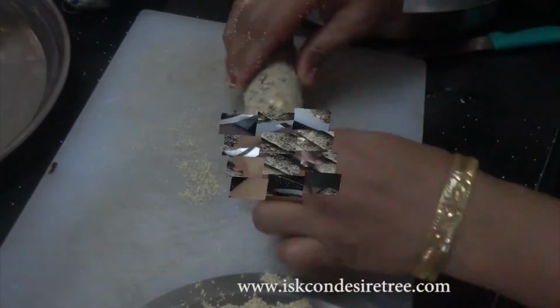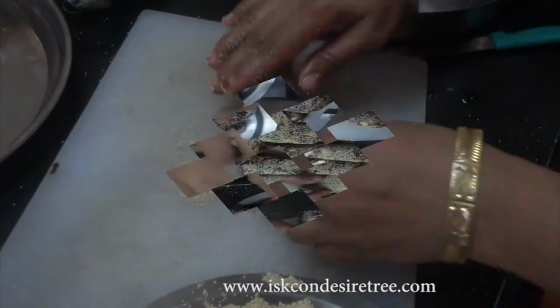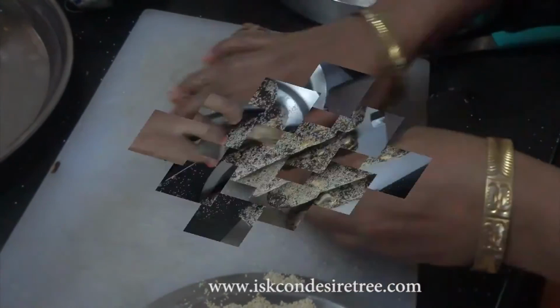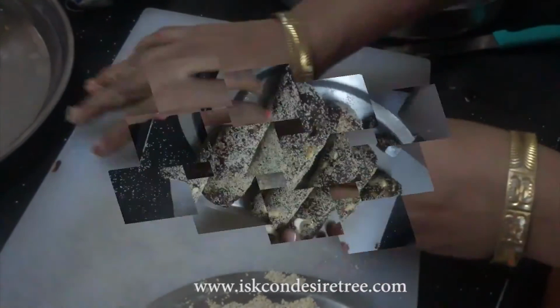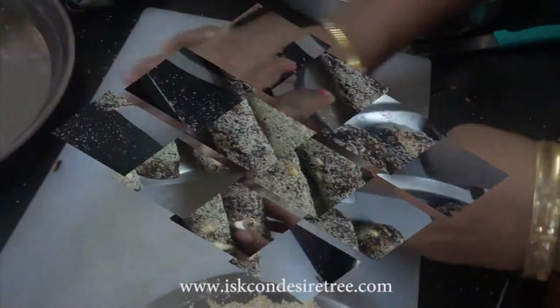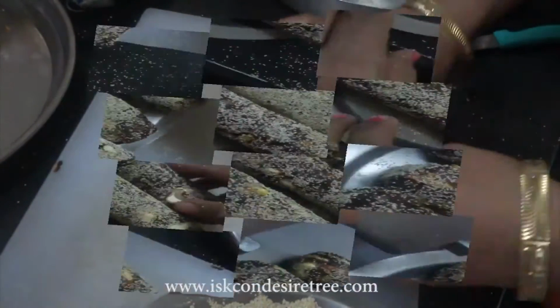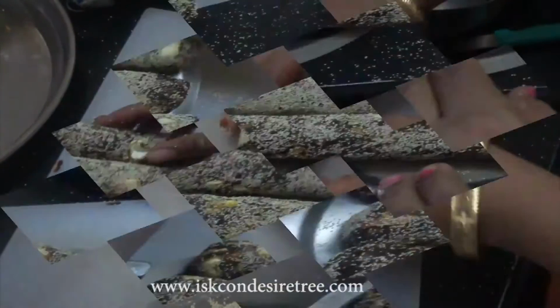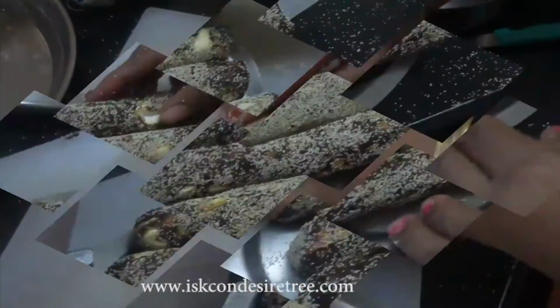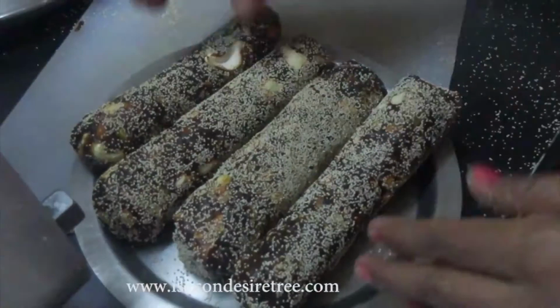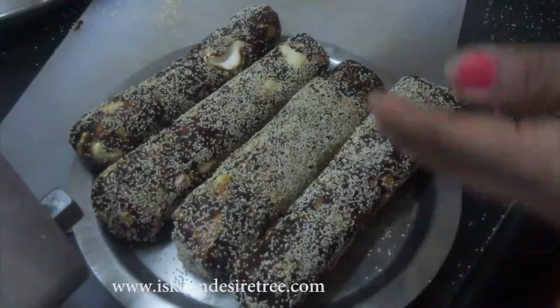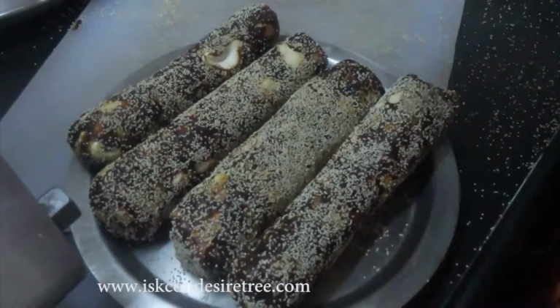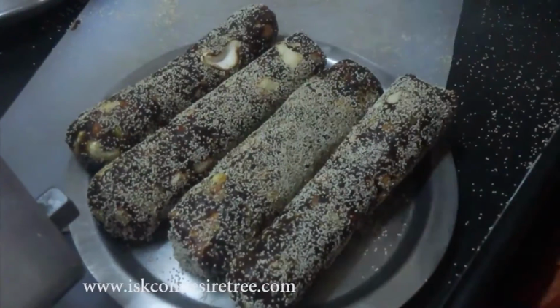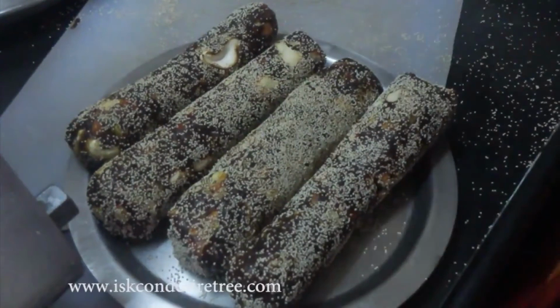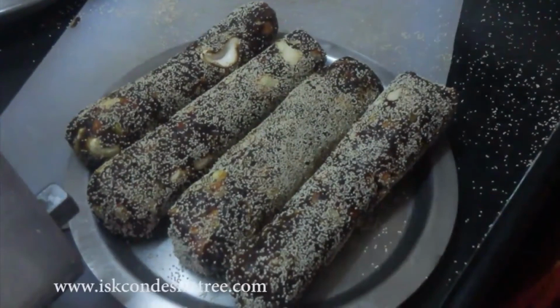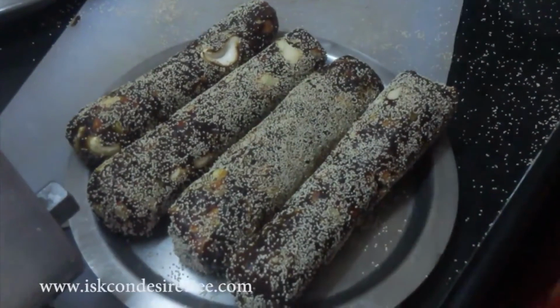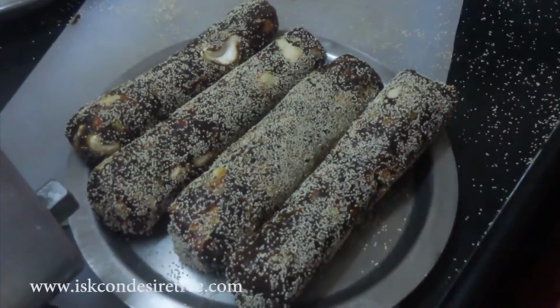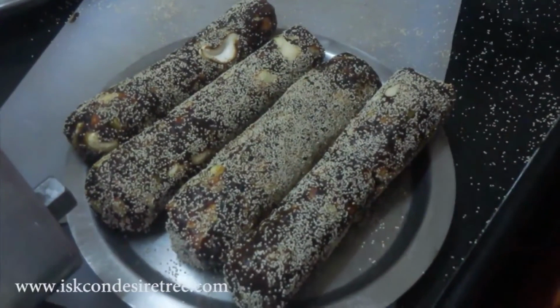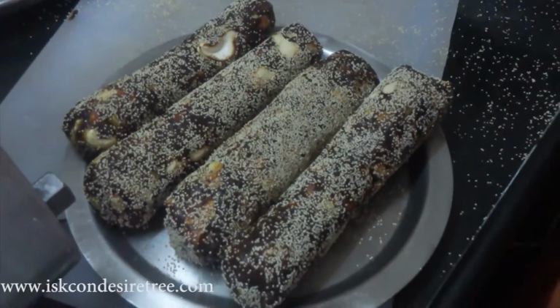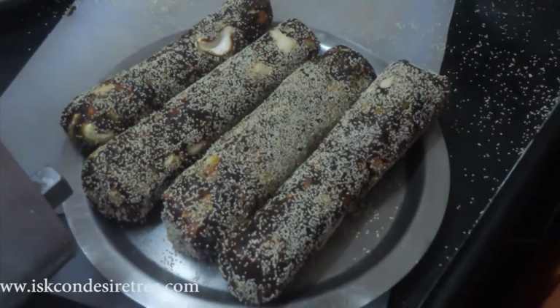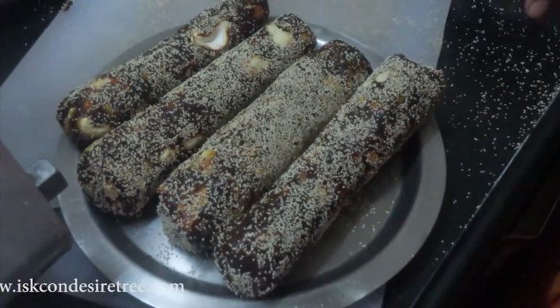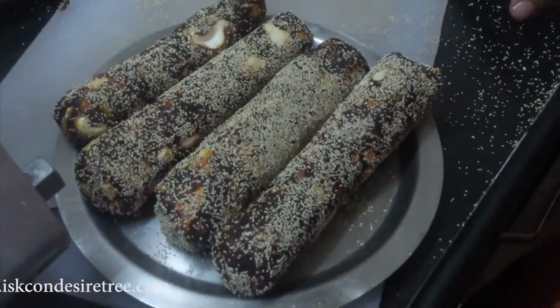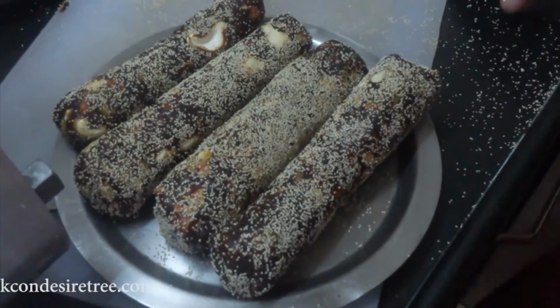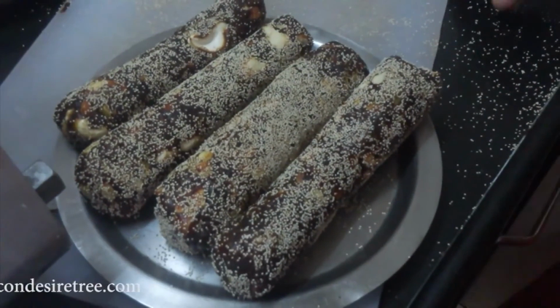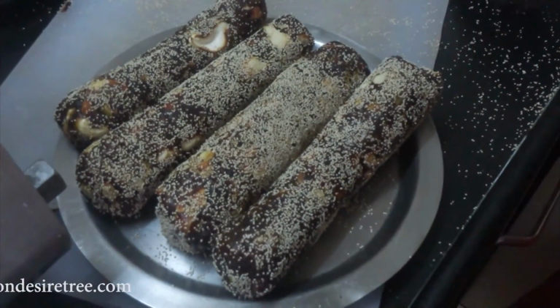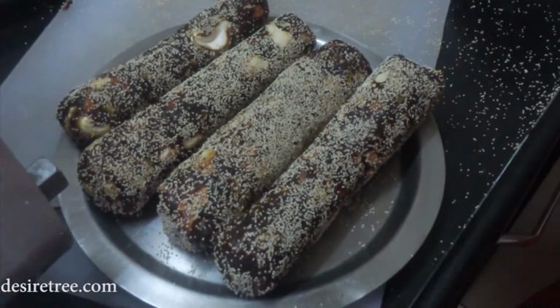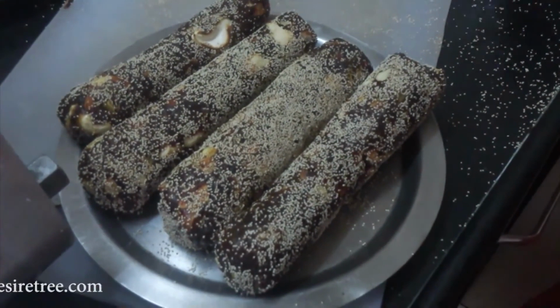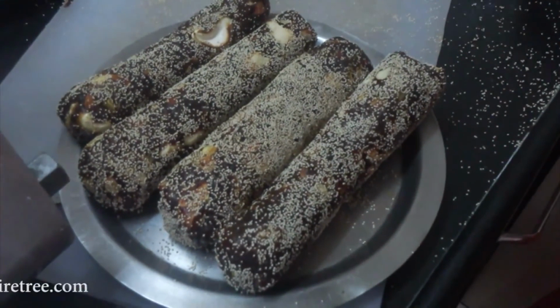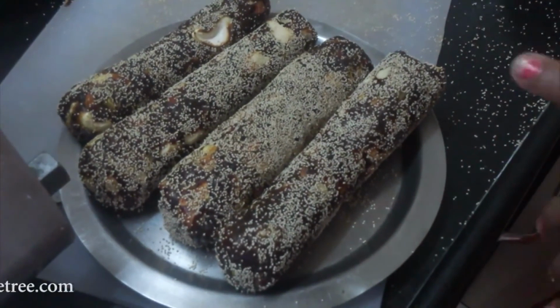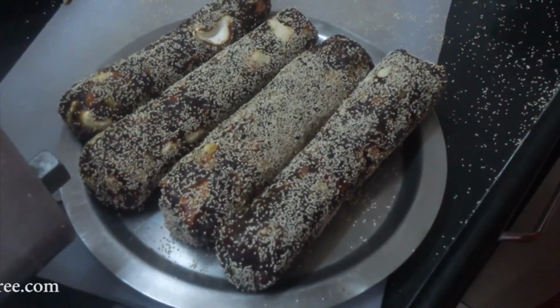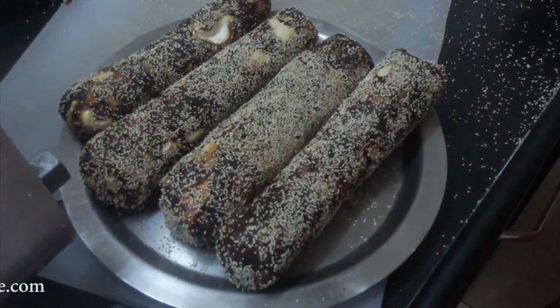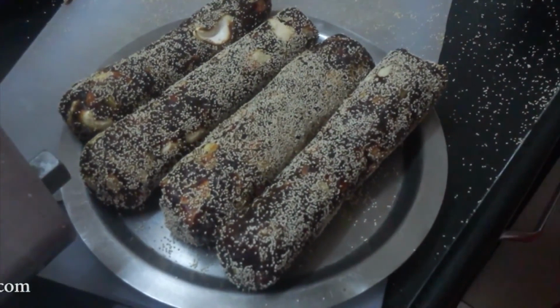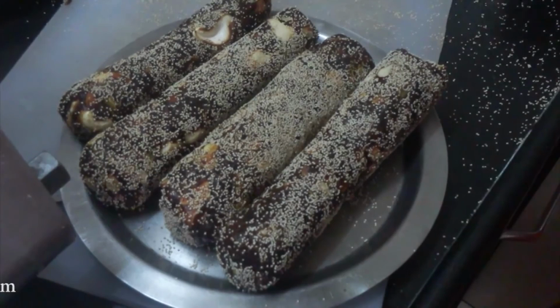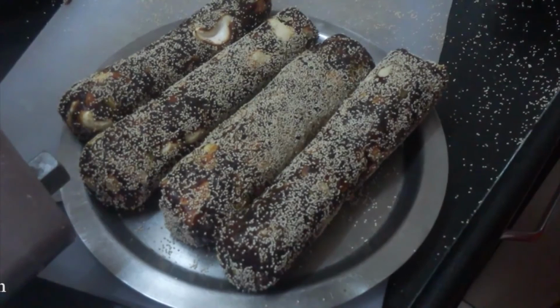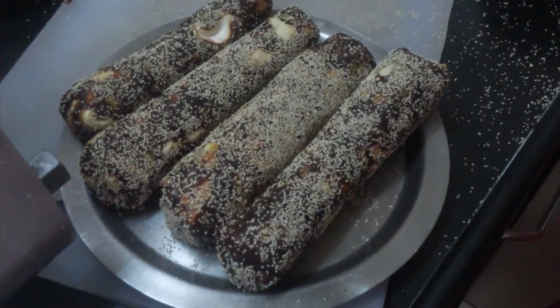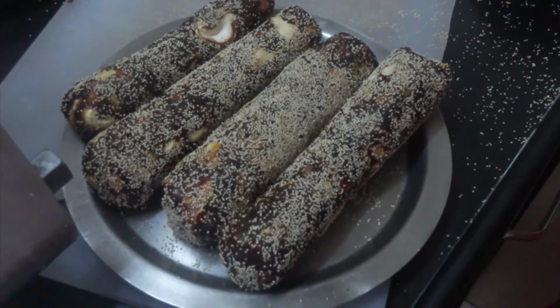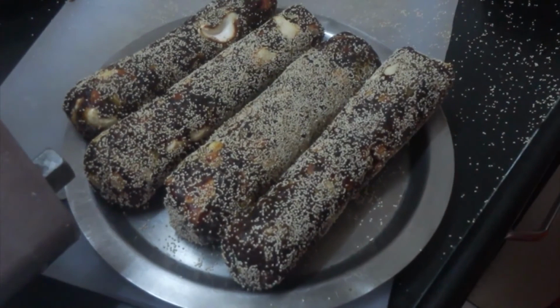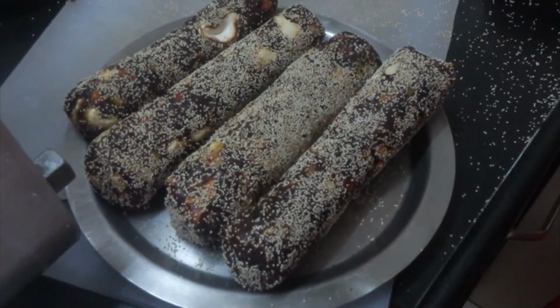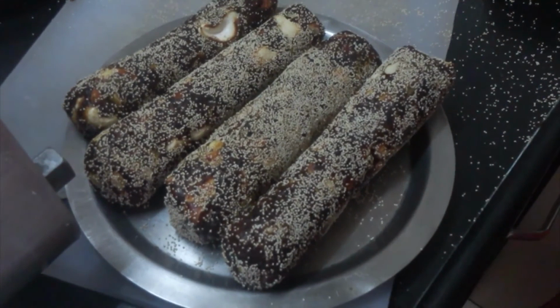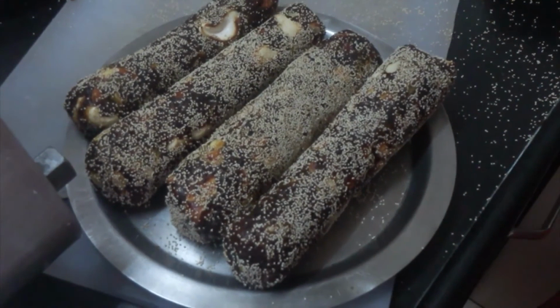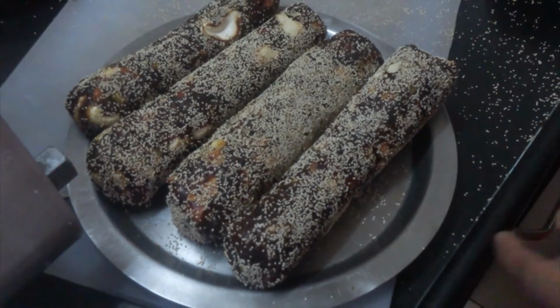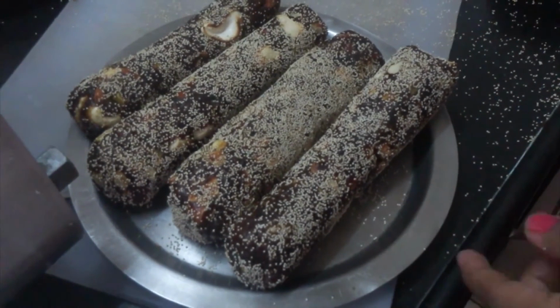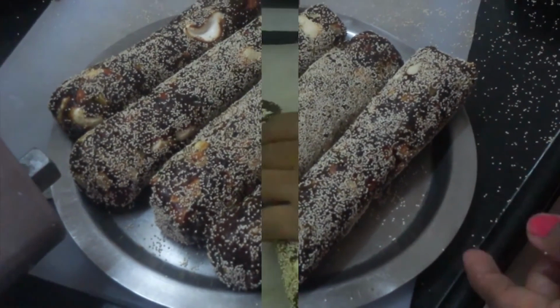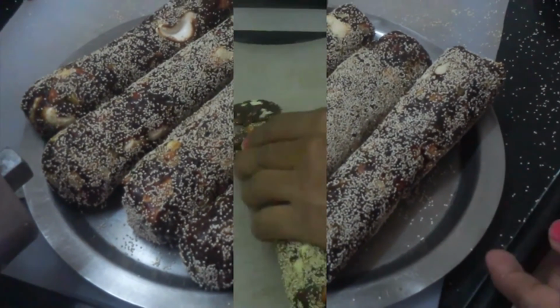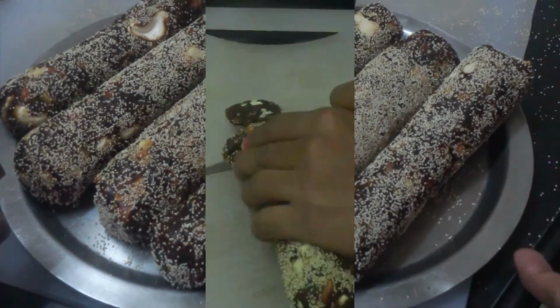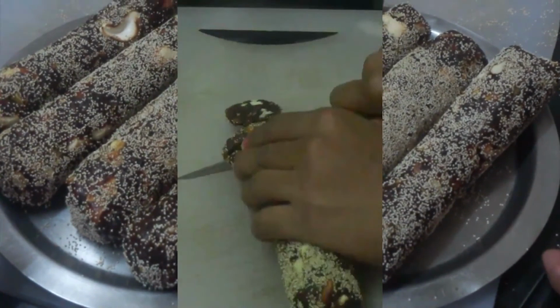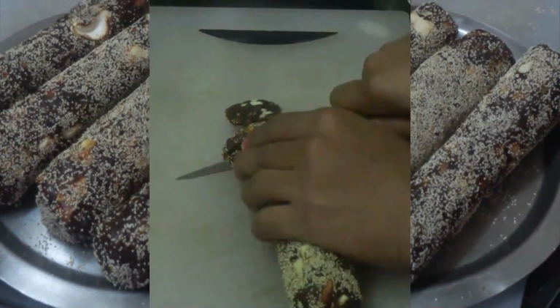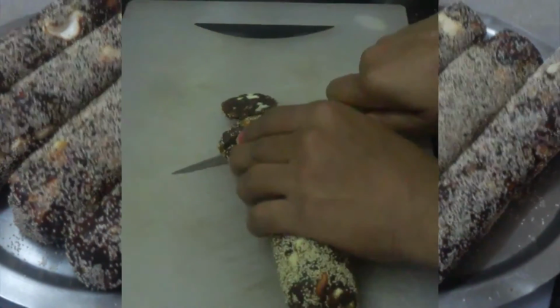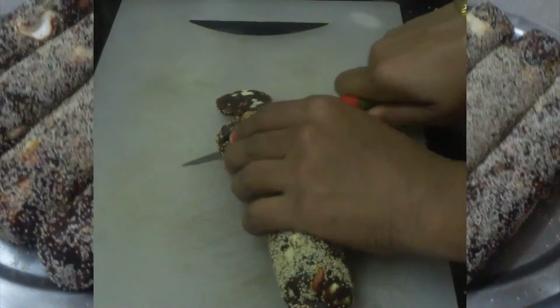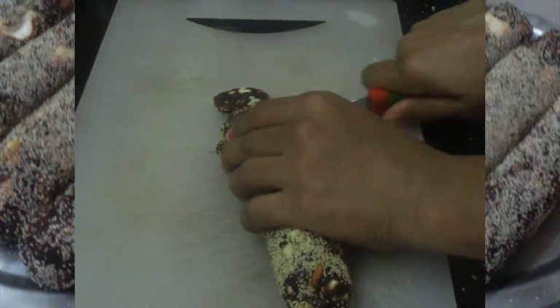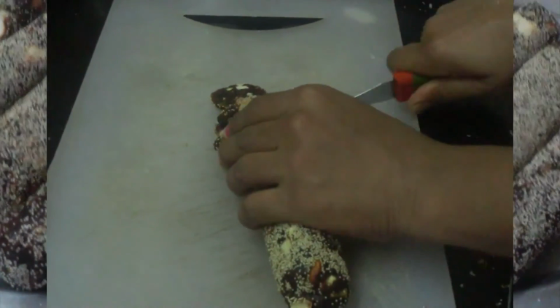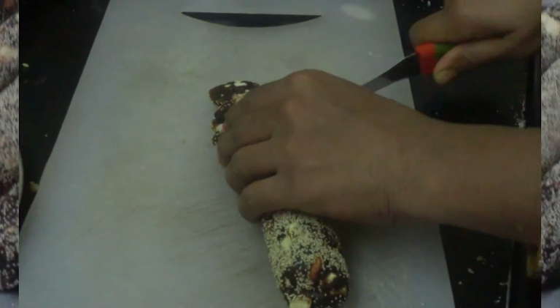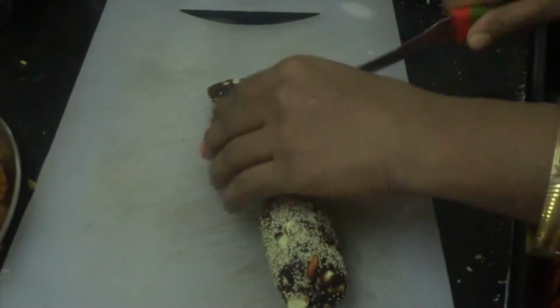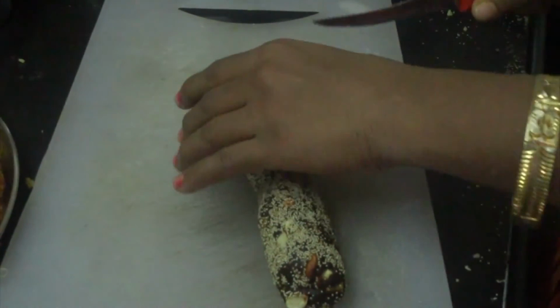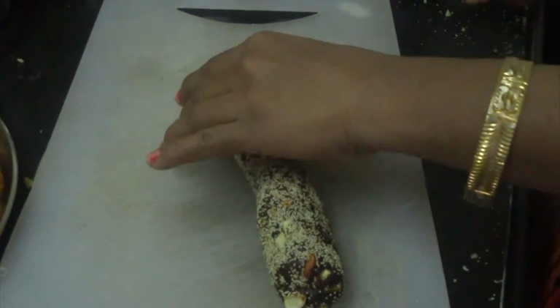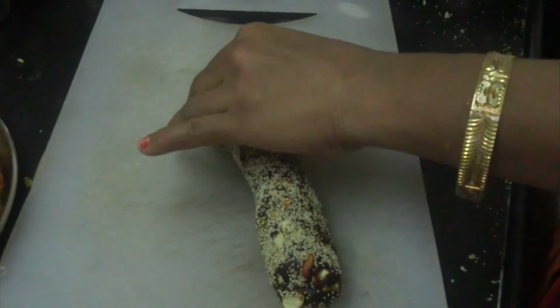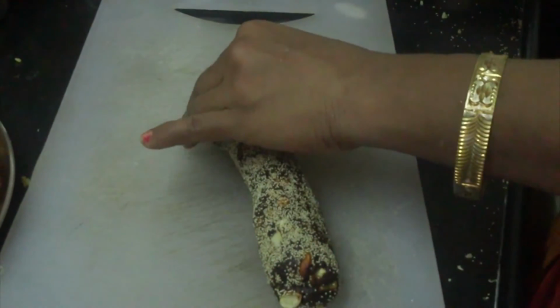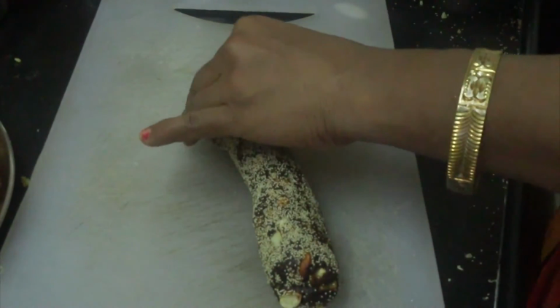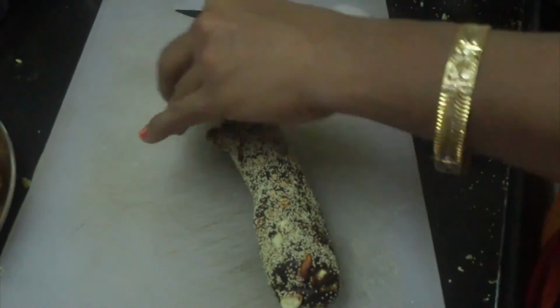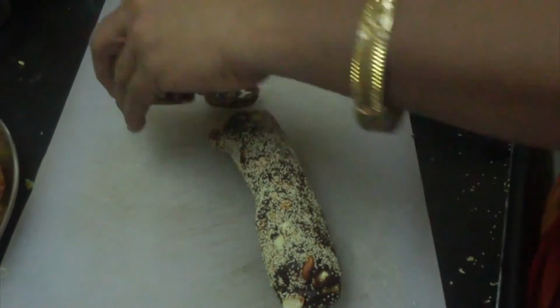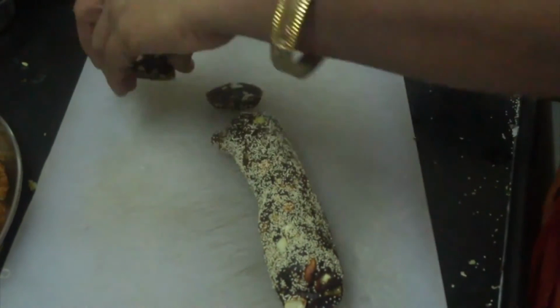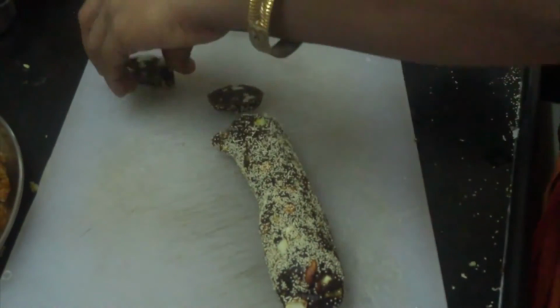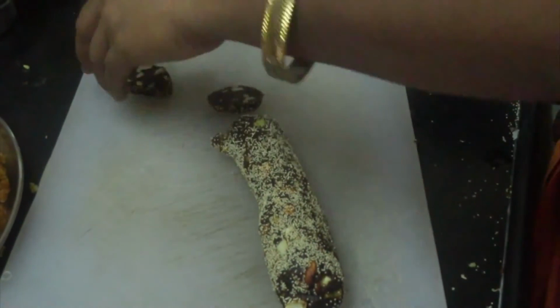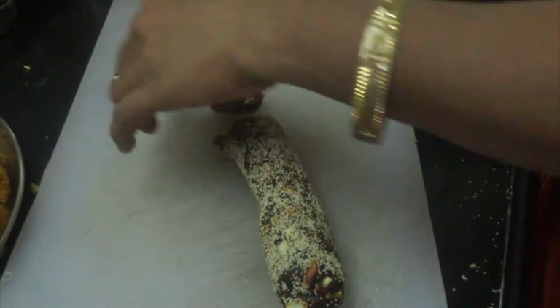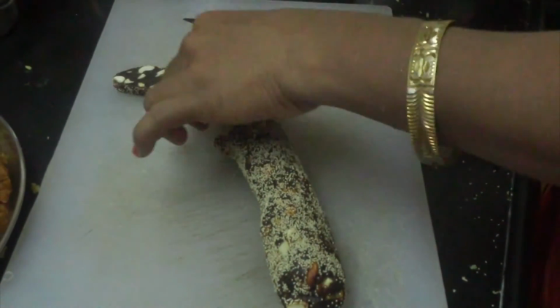When this is done, slice out pieces of about 1 inch from the rolls.